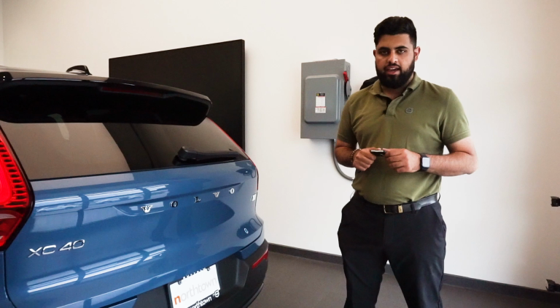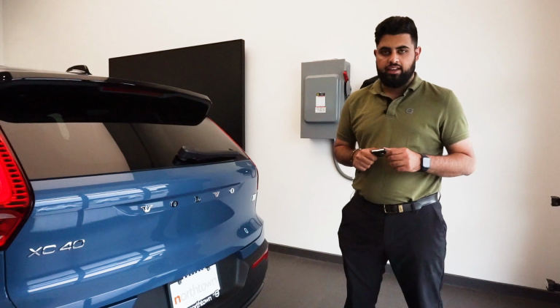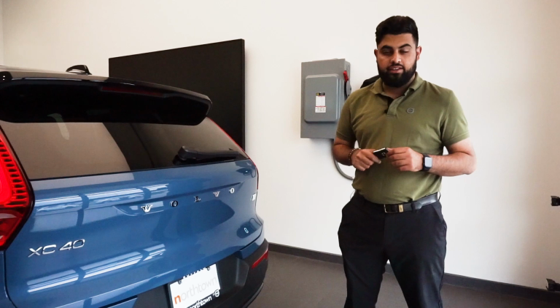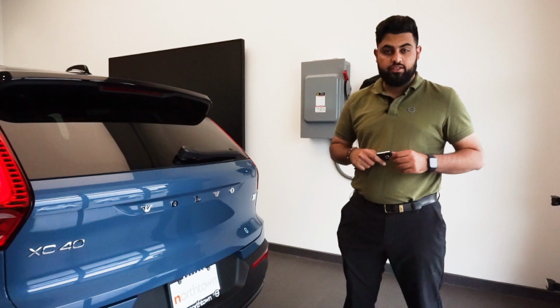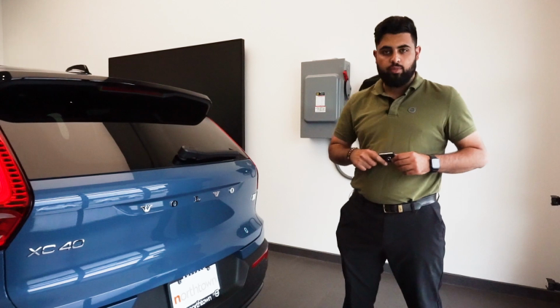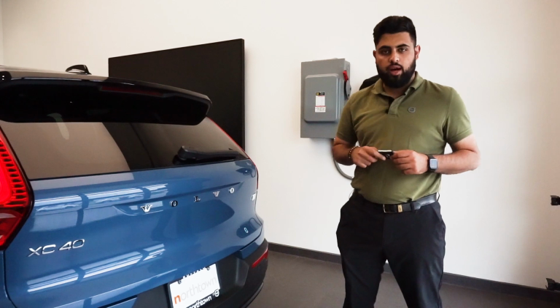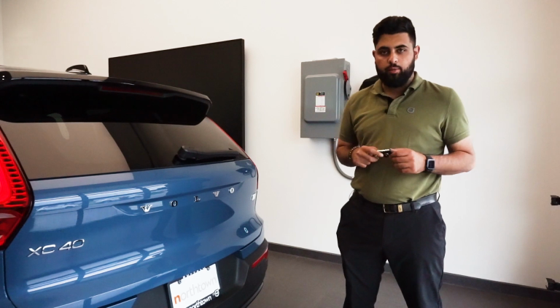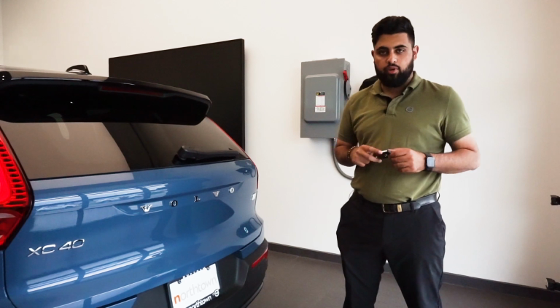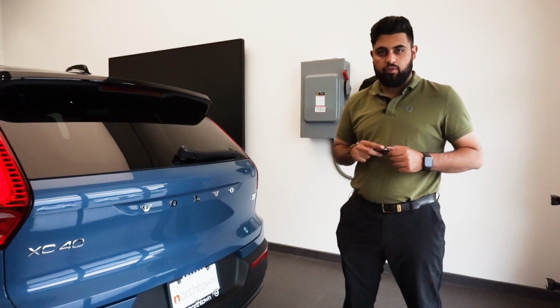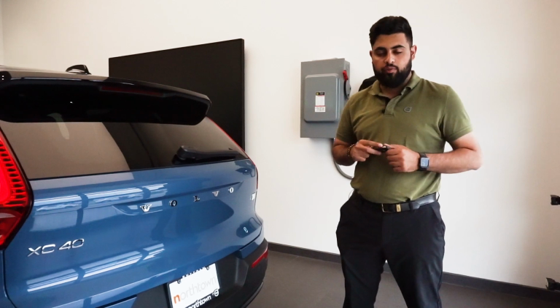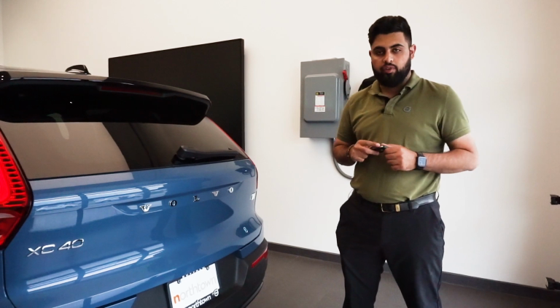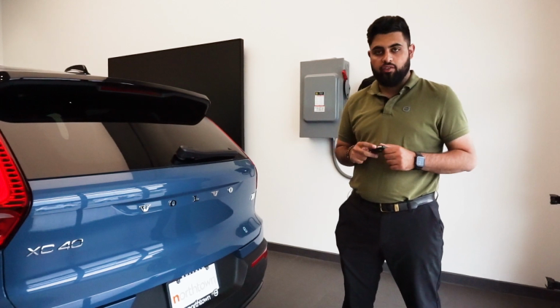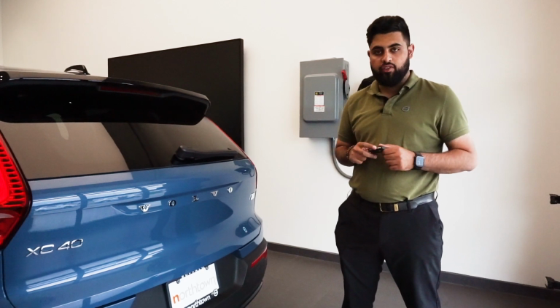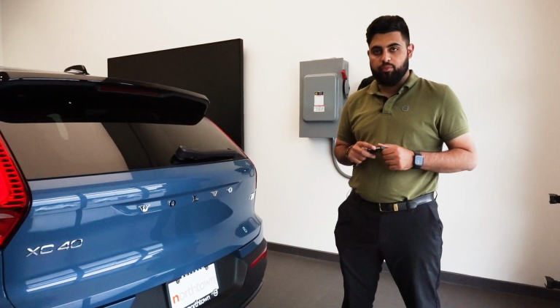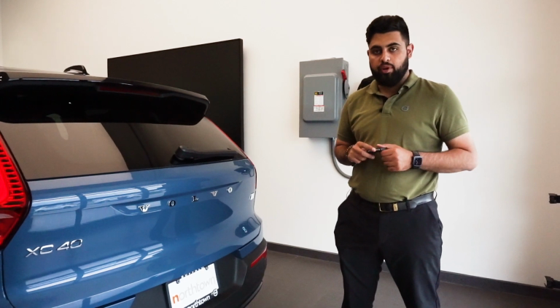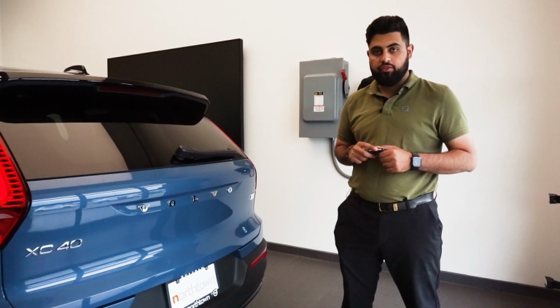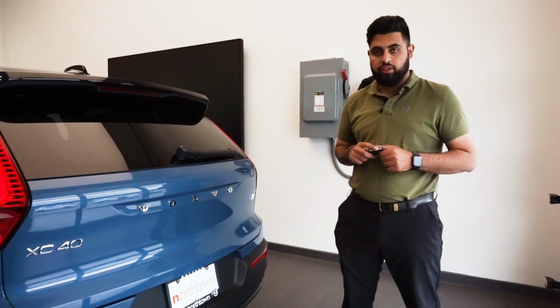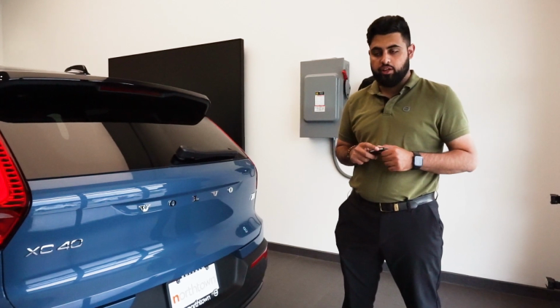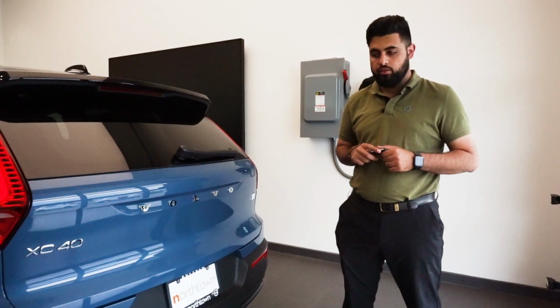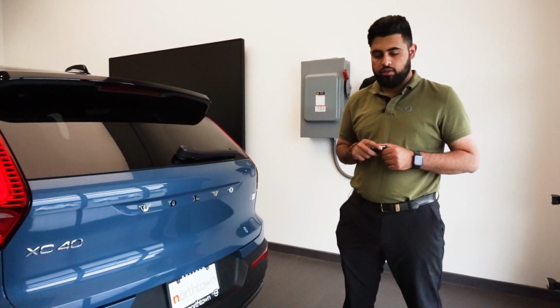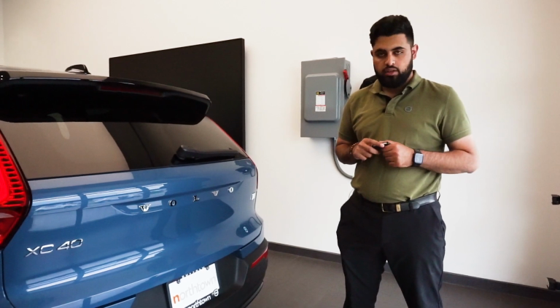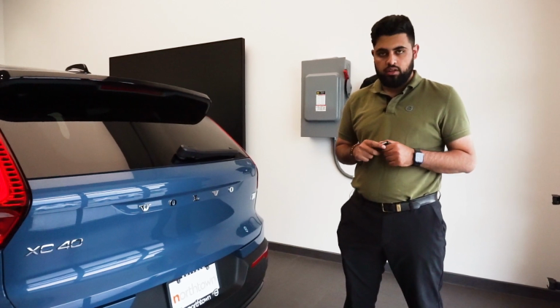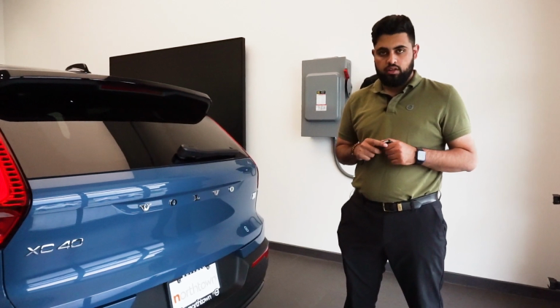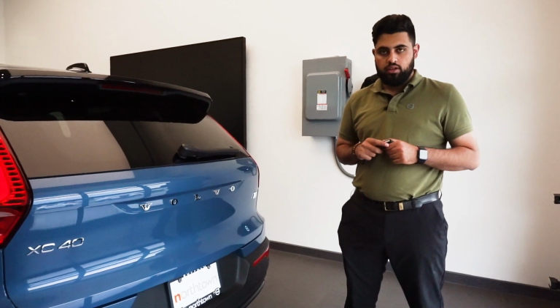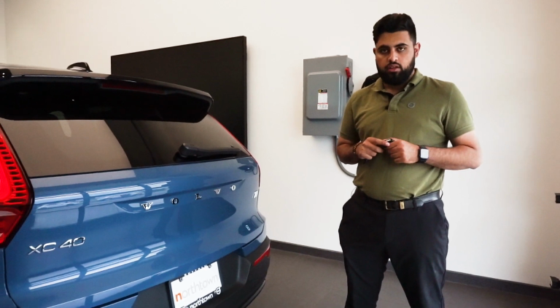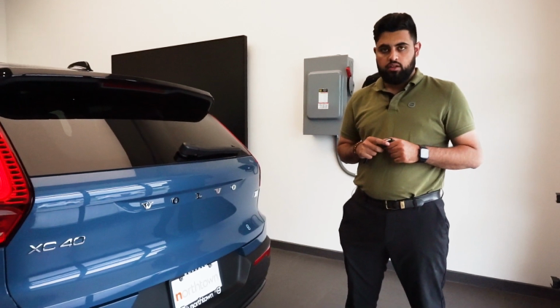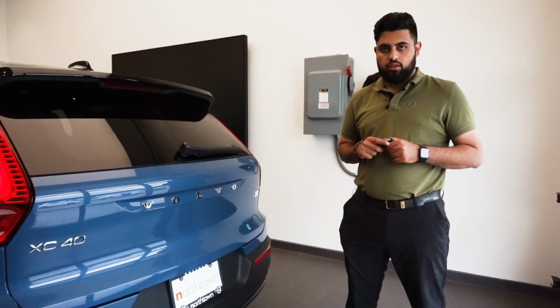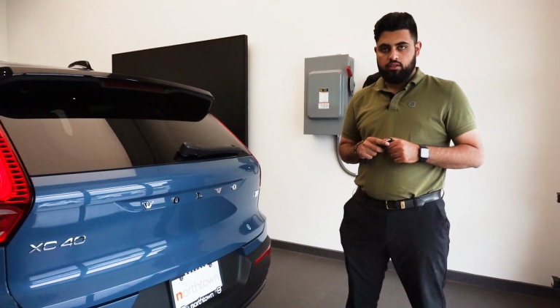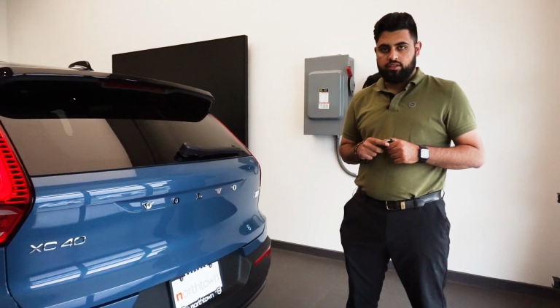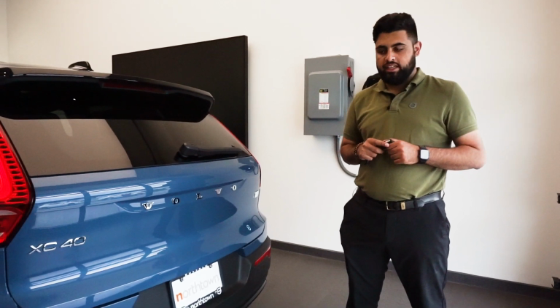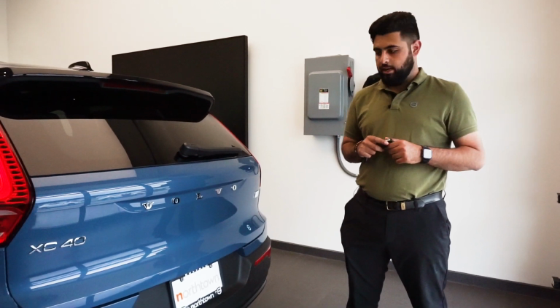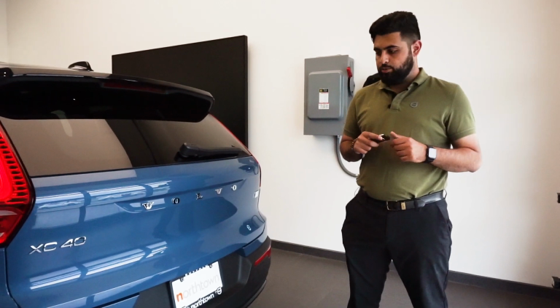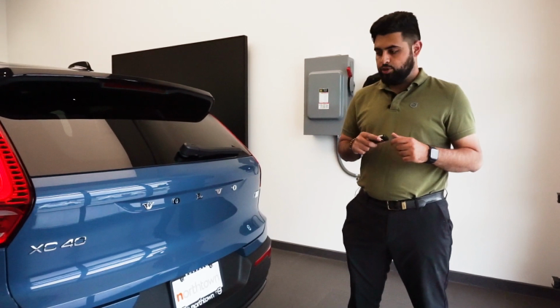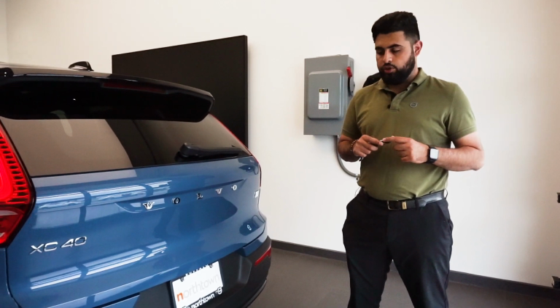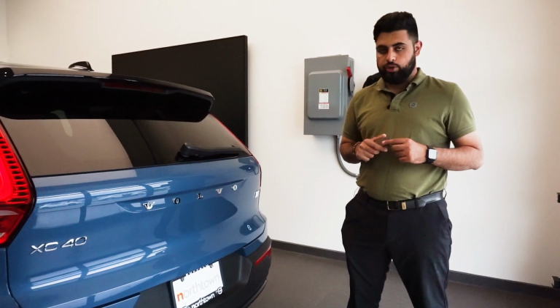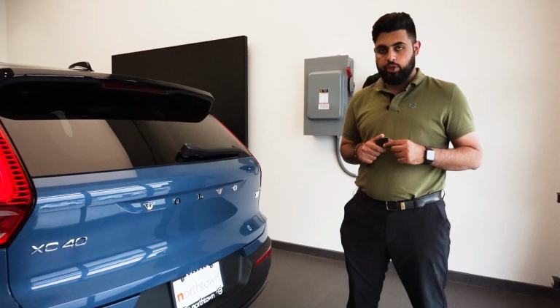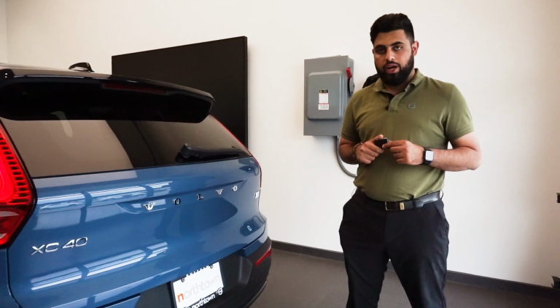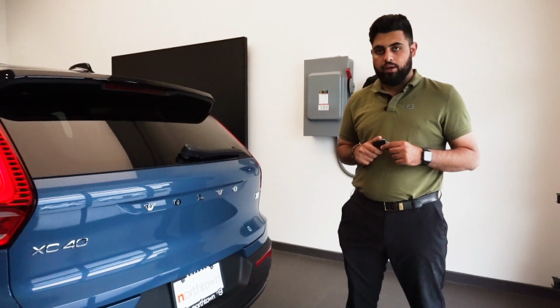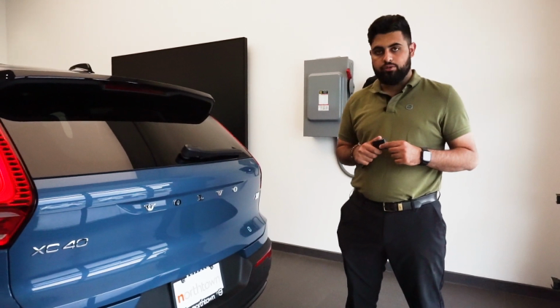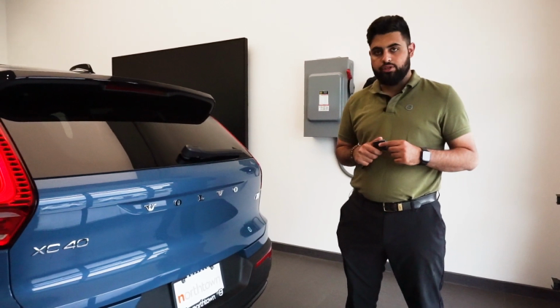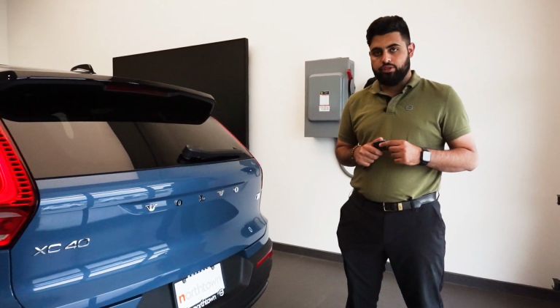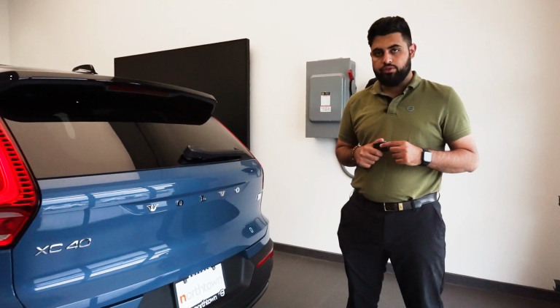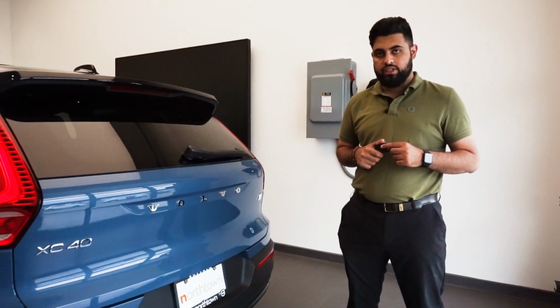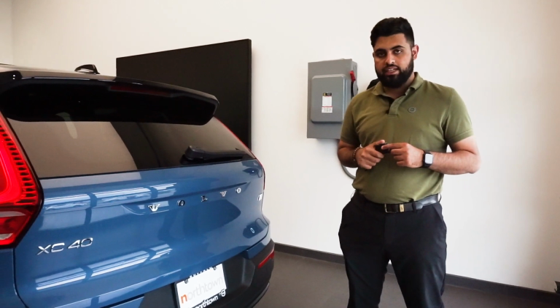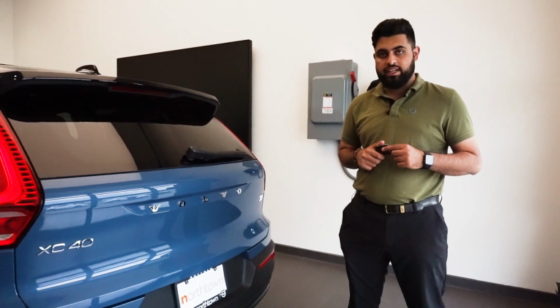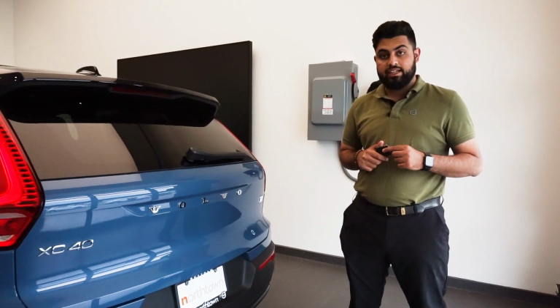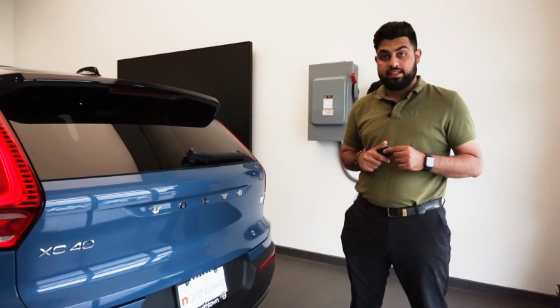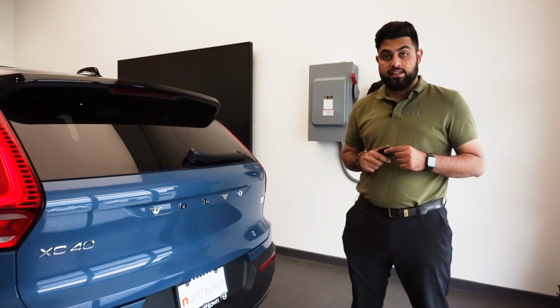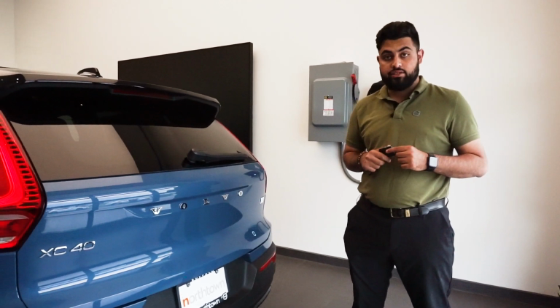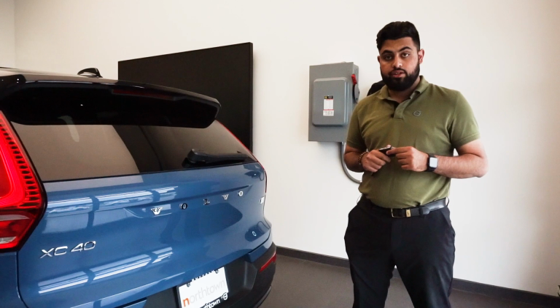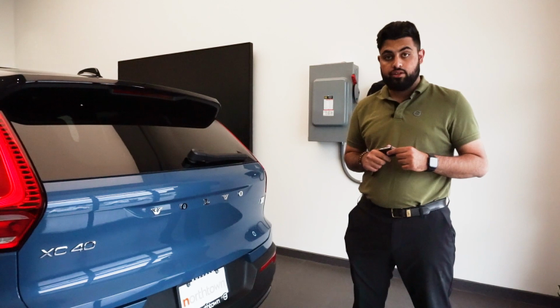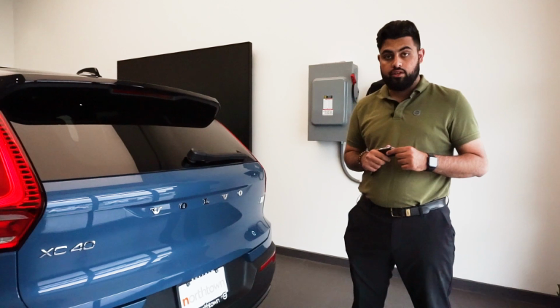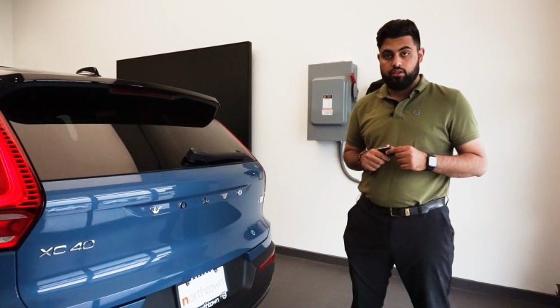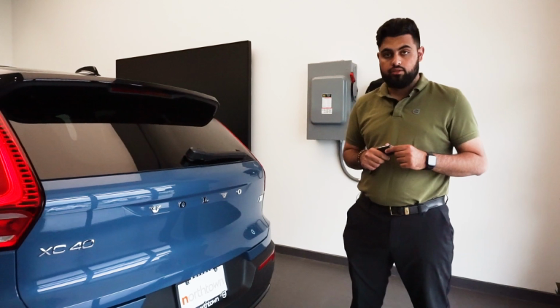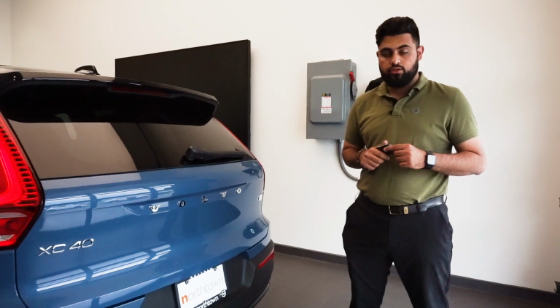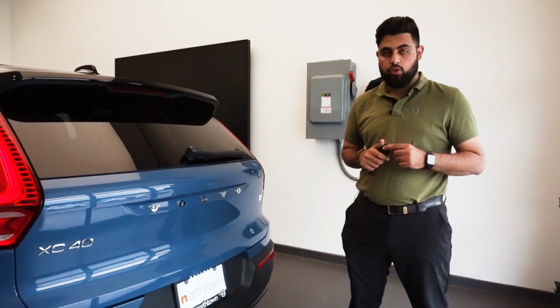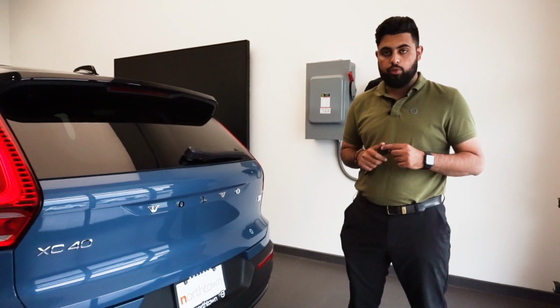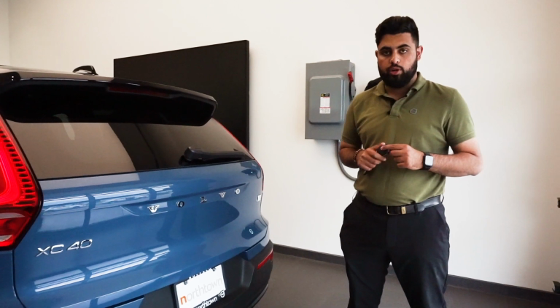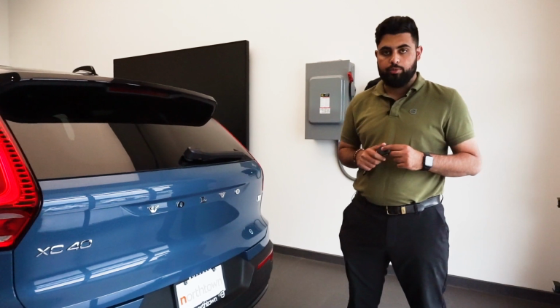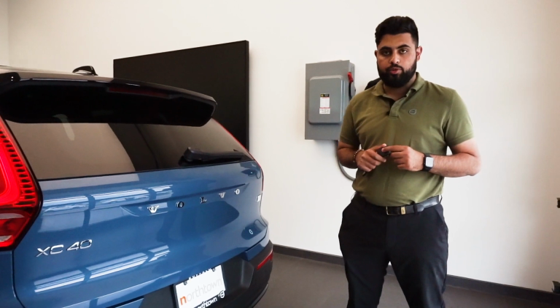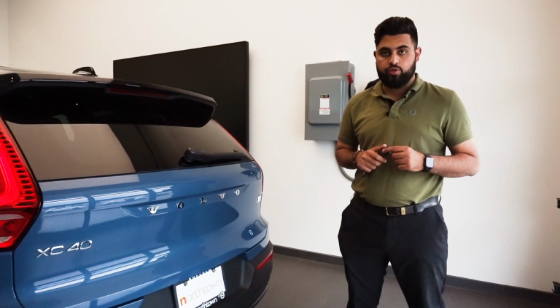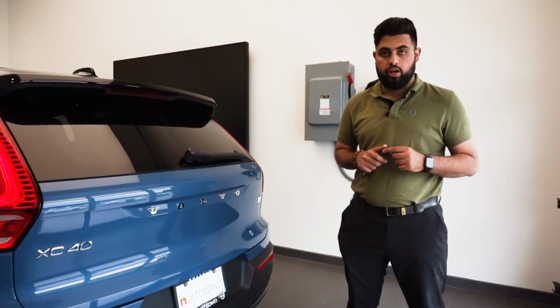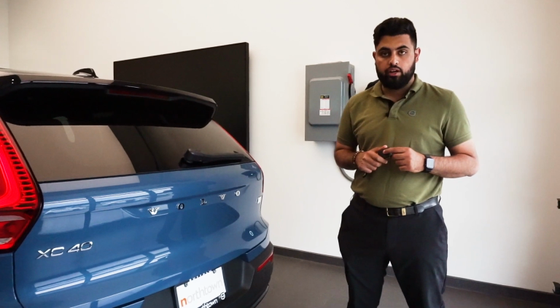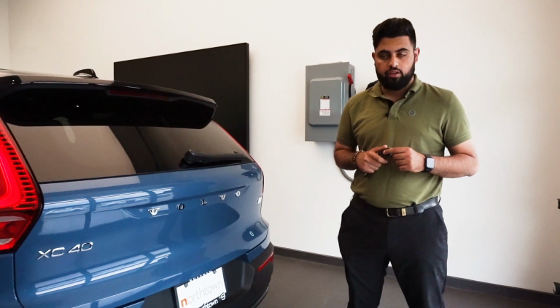Hey, this is Muhammad over from Volvo Buffalo. Today I'm showing you how to use the kick sensor to open up your trunk.